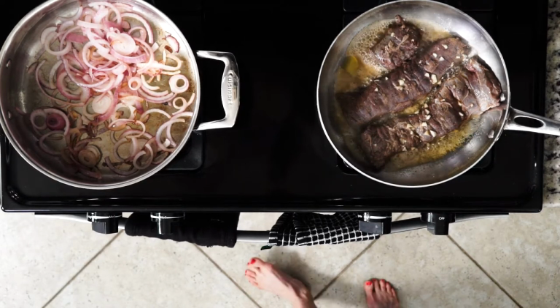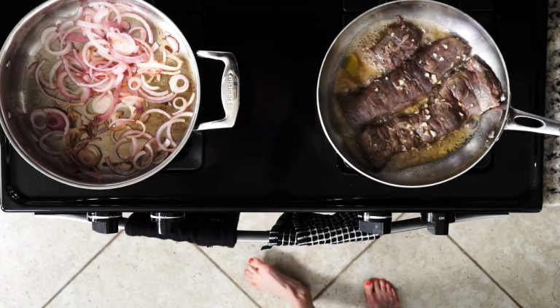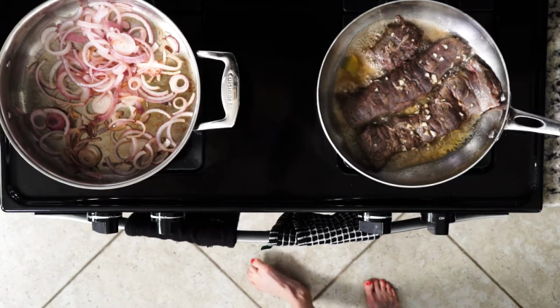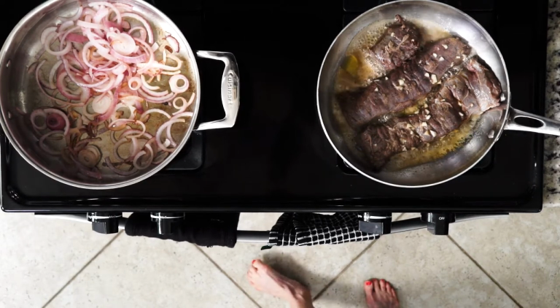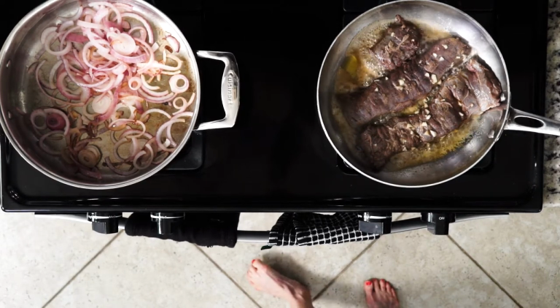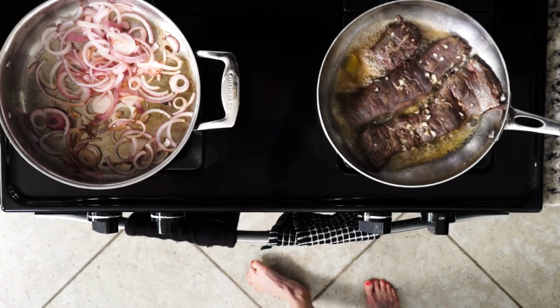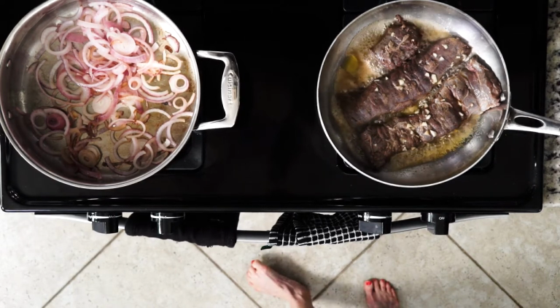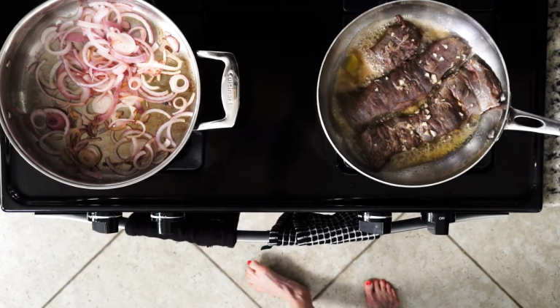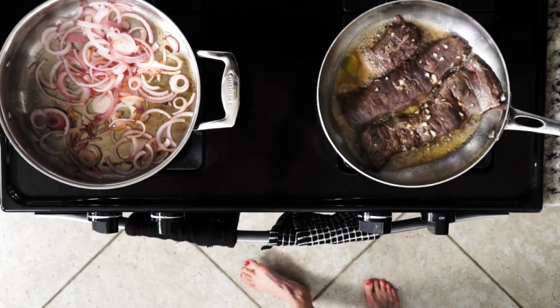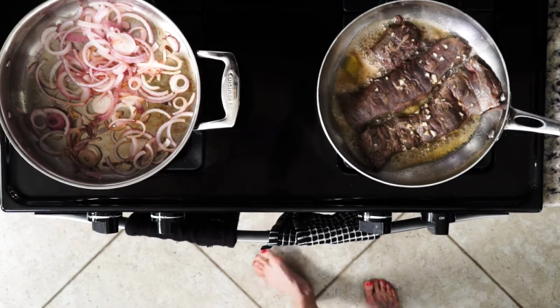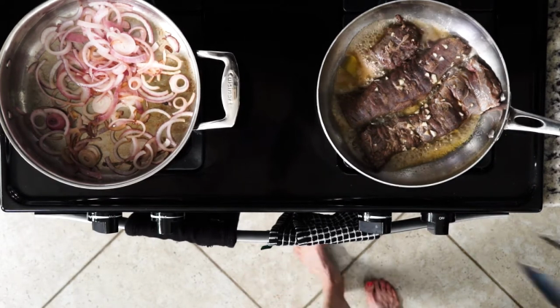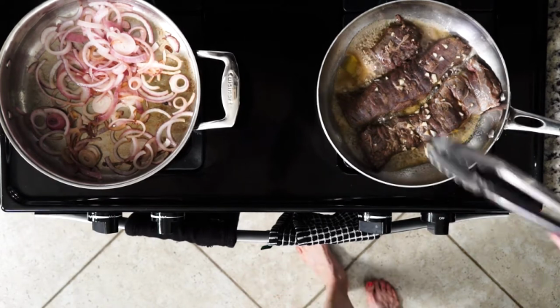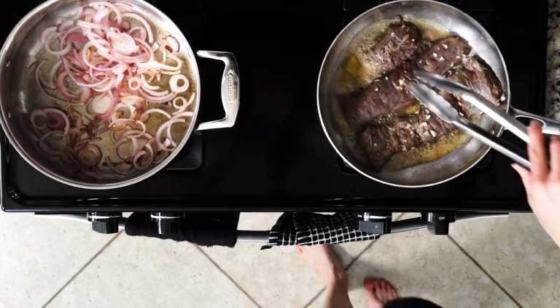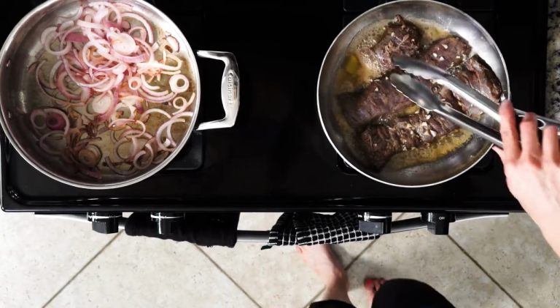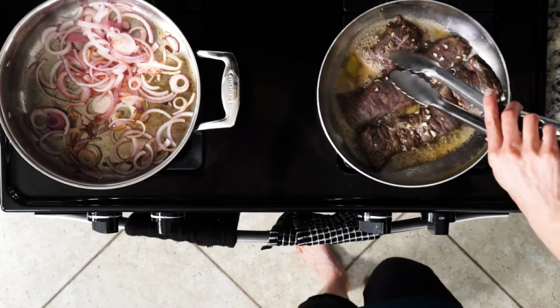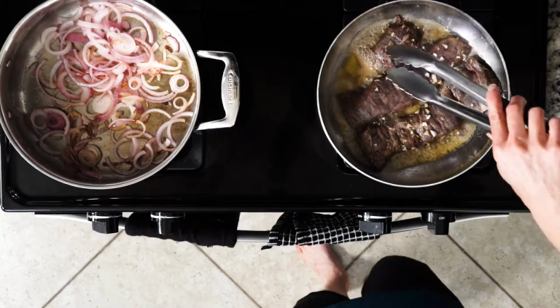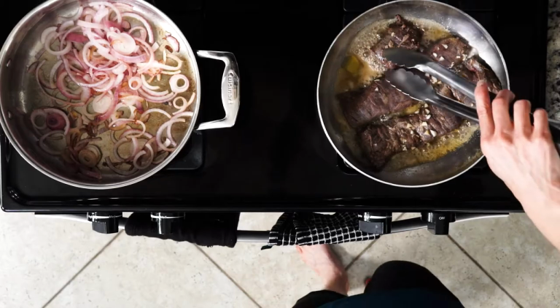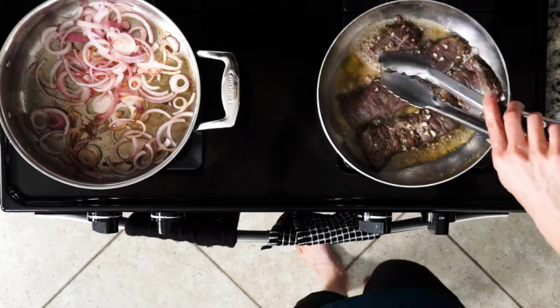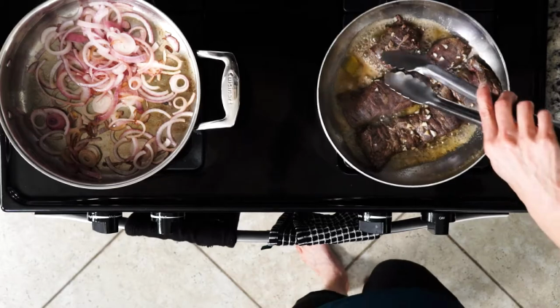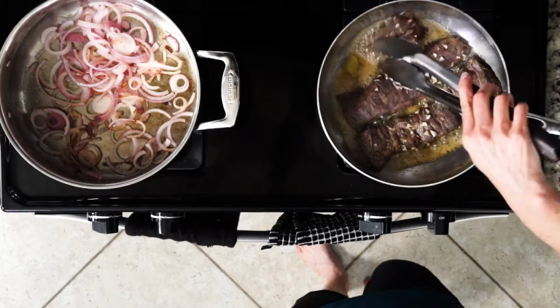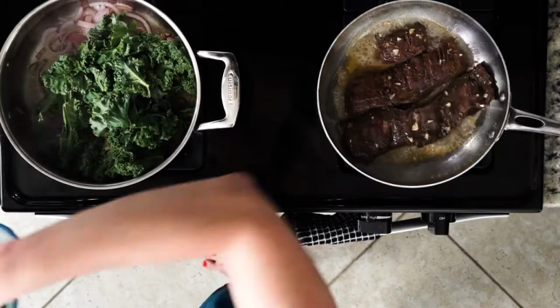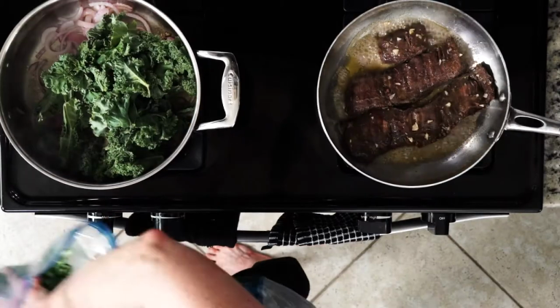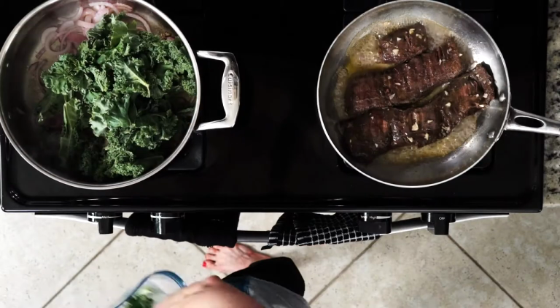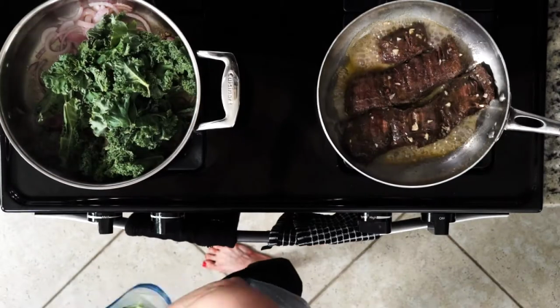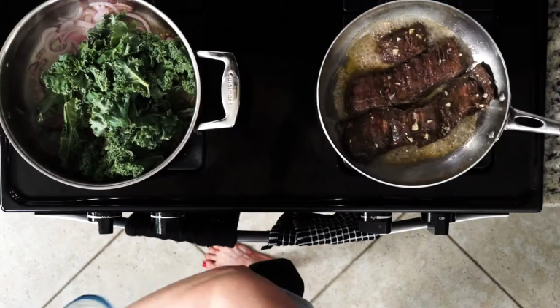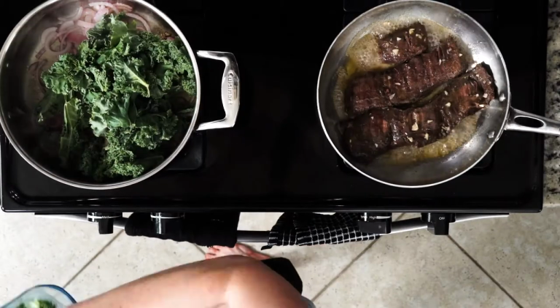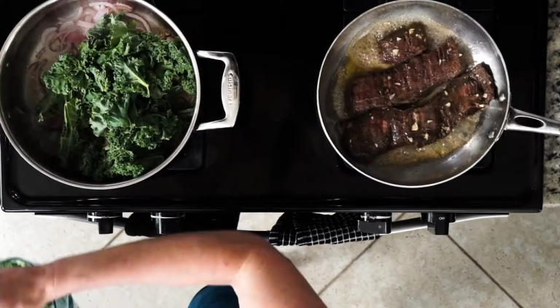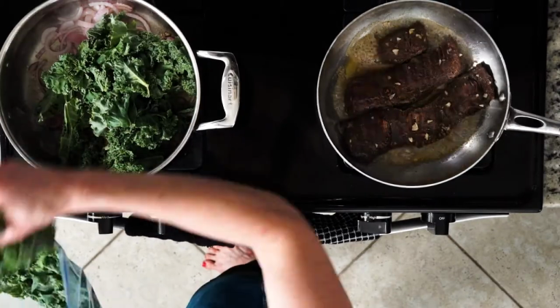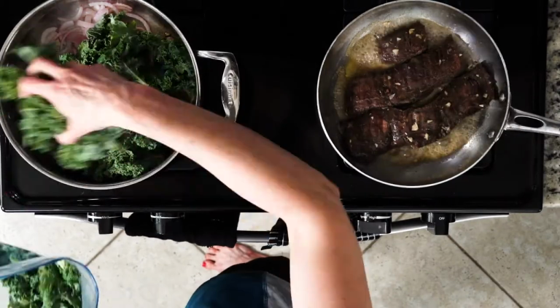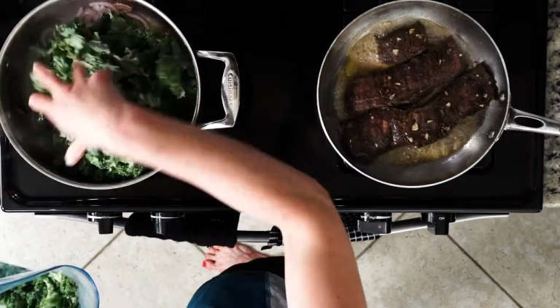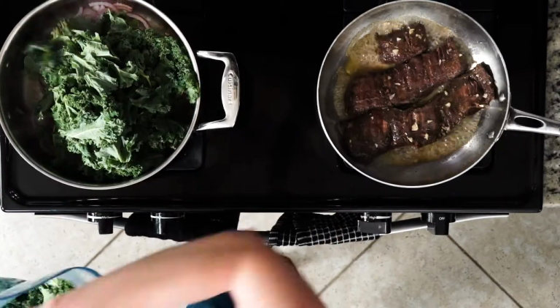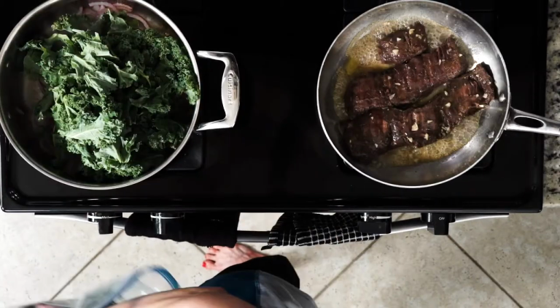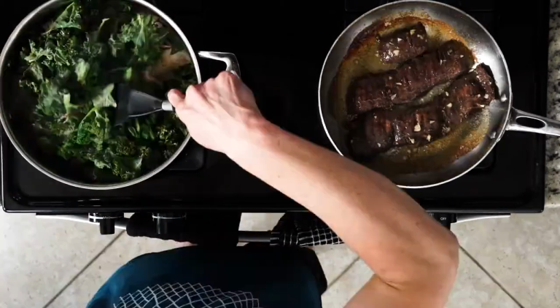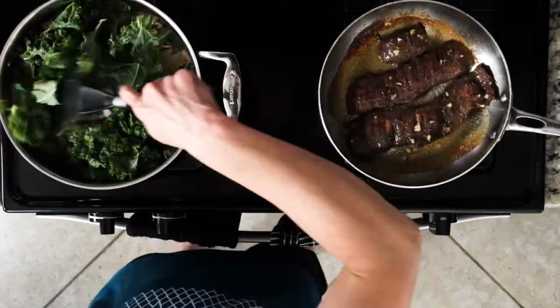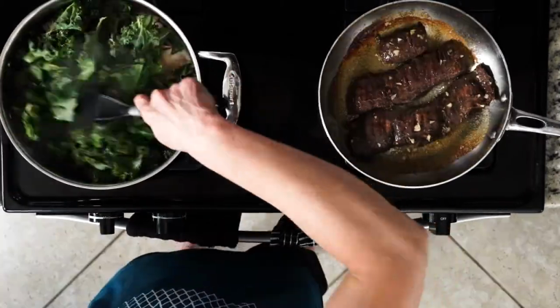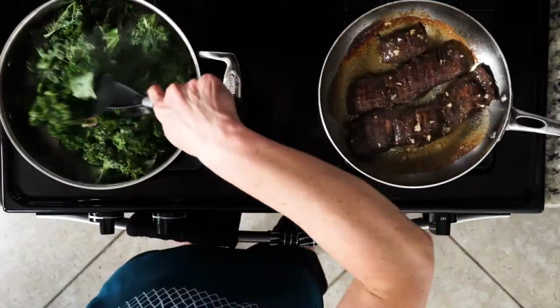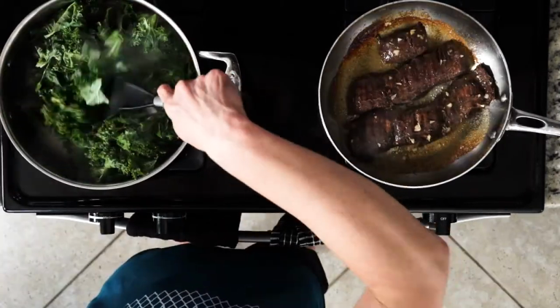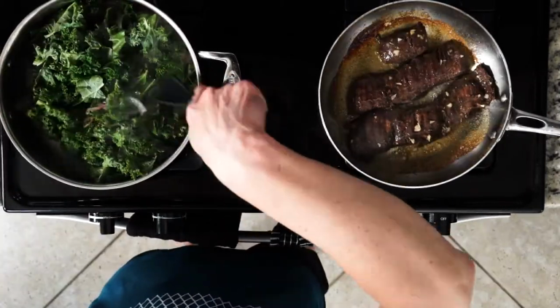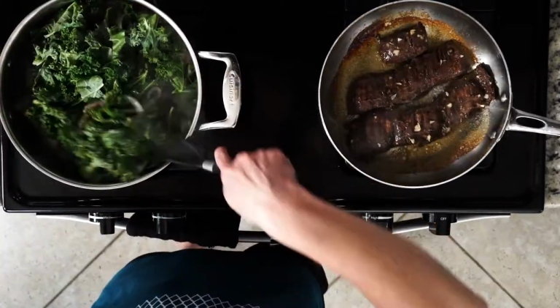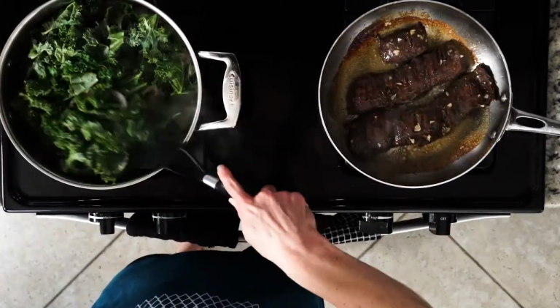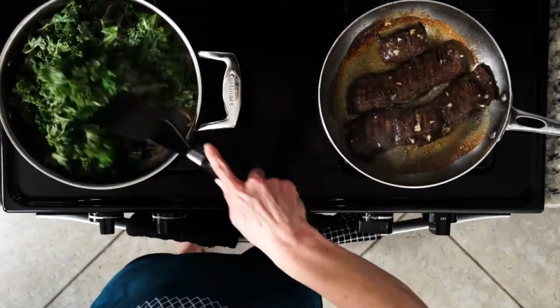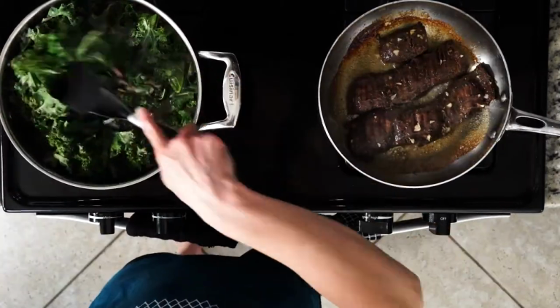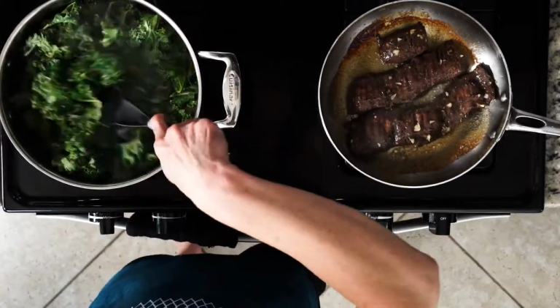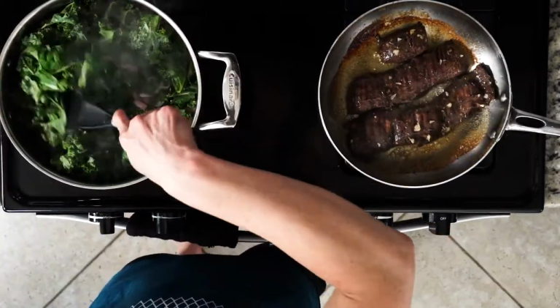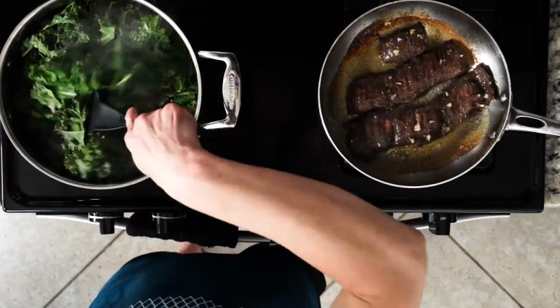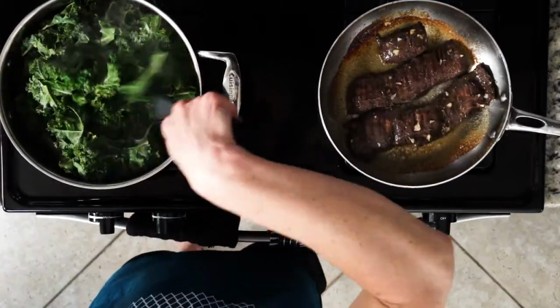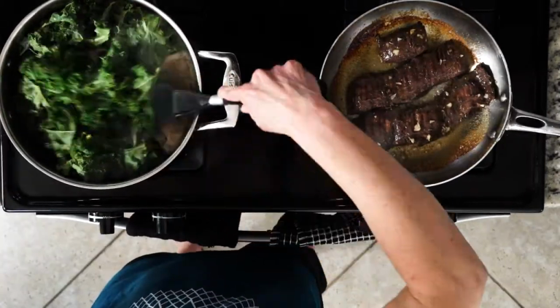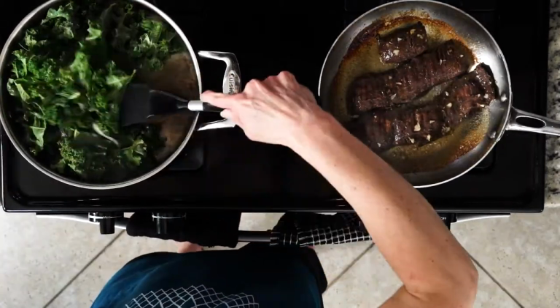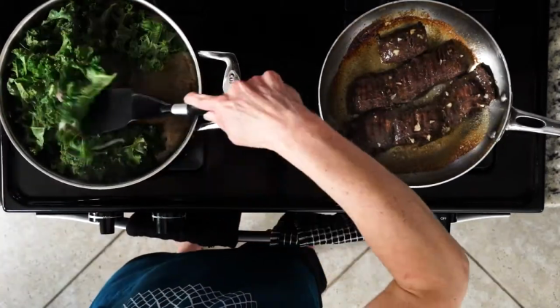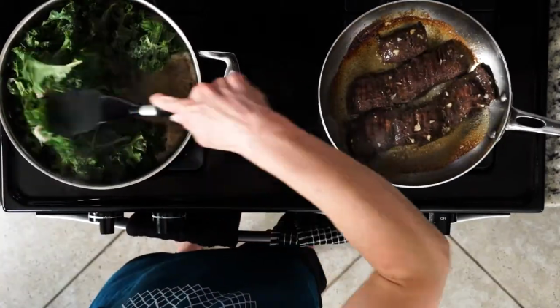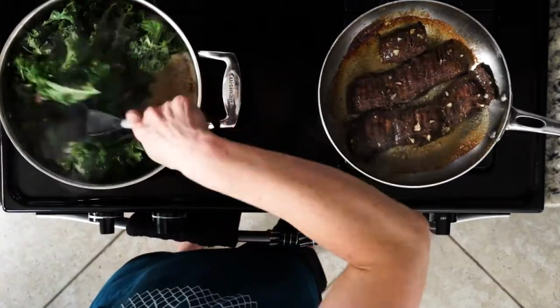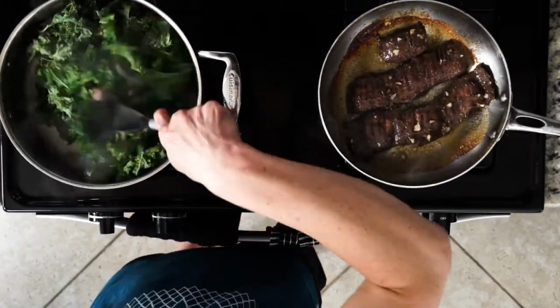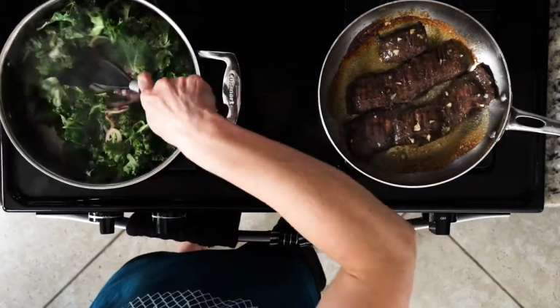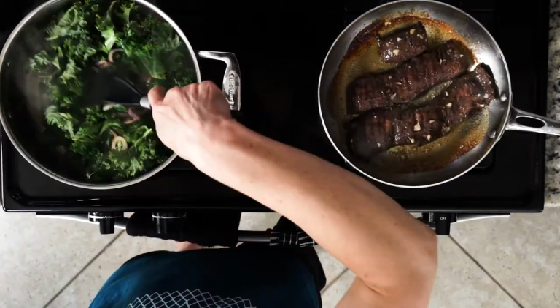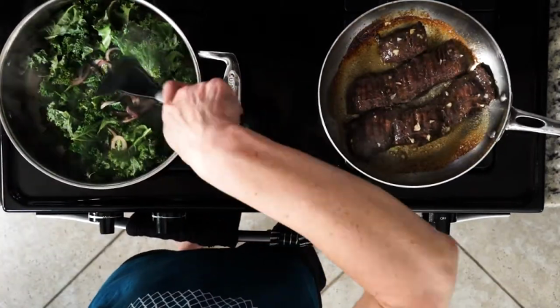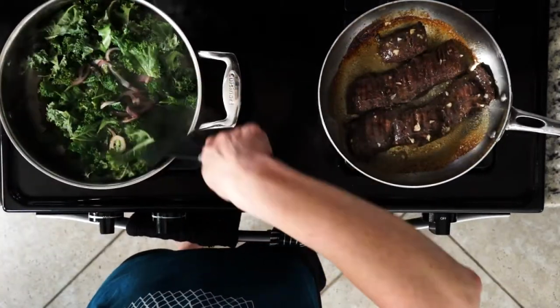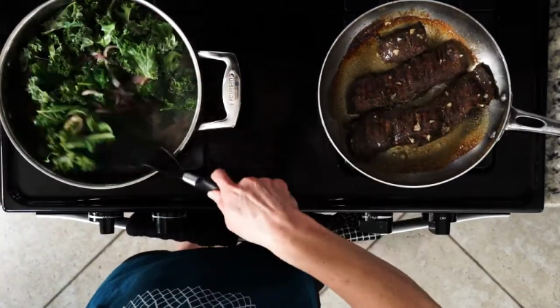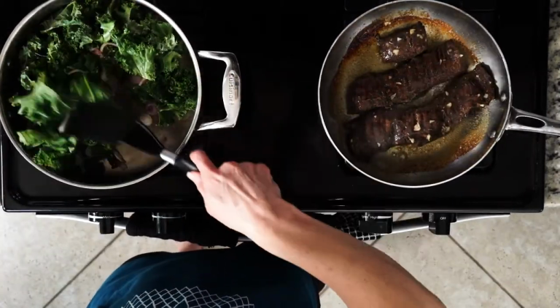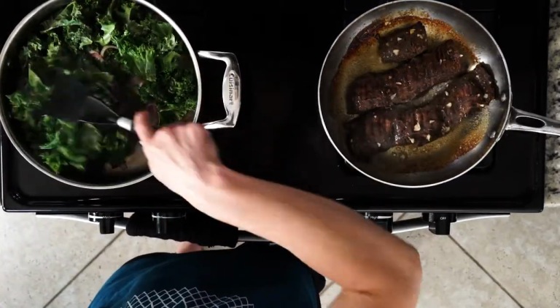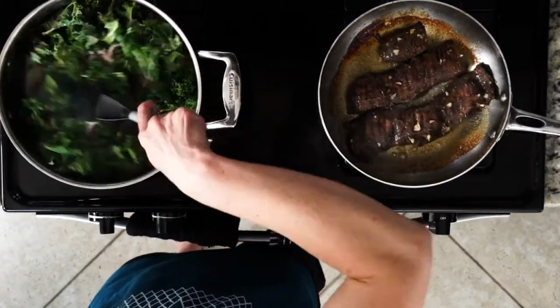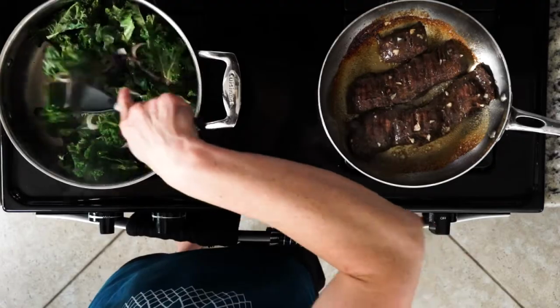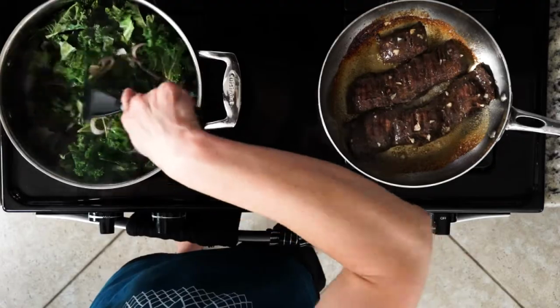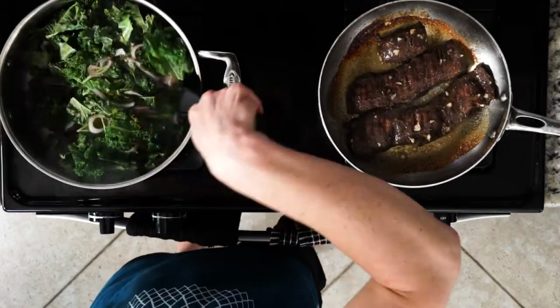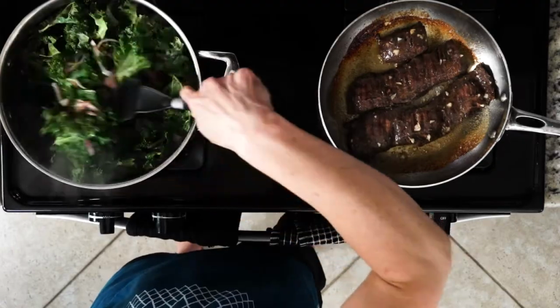Once the red onions have been cooked to your liking, add the kale. Cook the kale for about five minutes or until wilted, then turn off the heat.